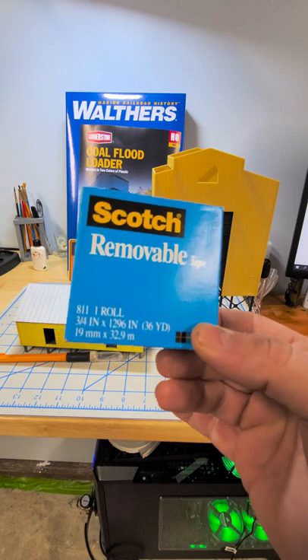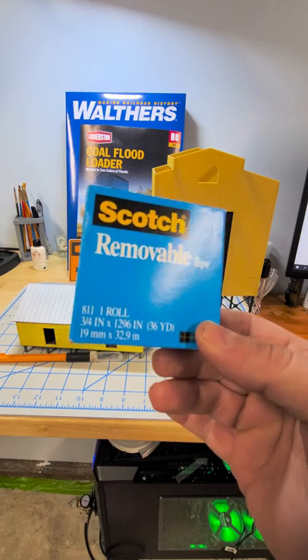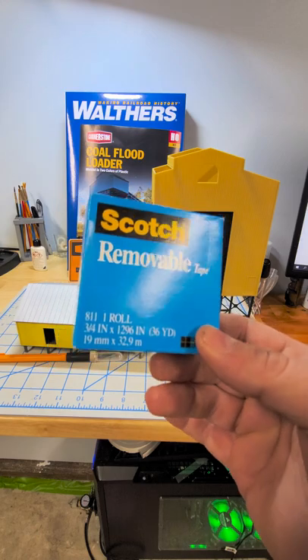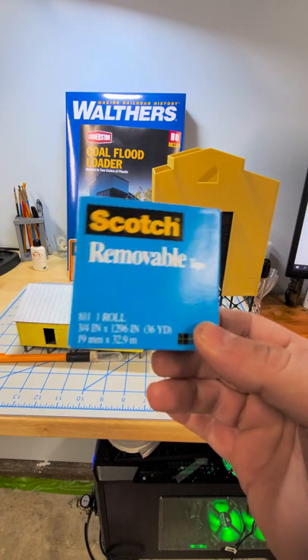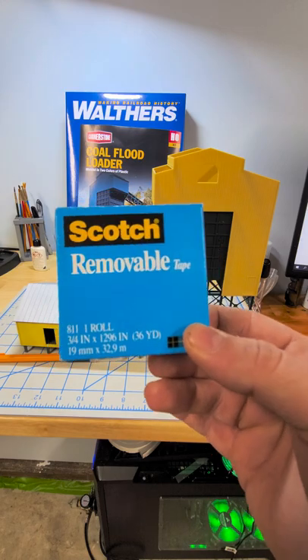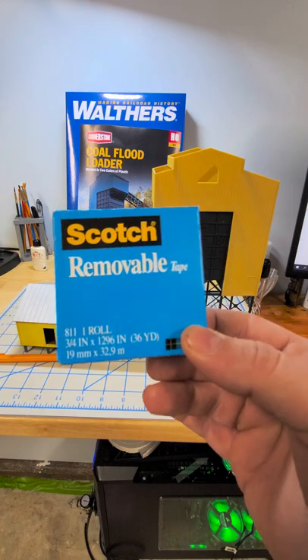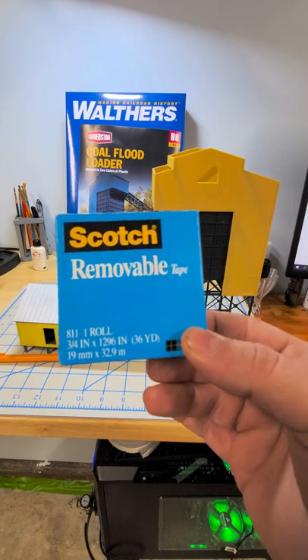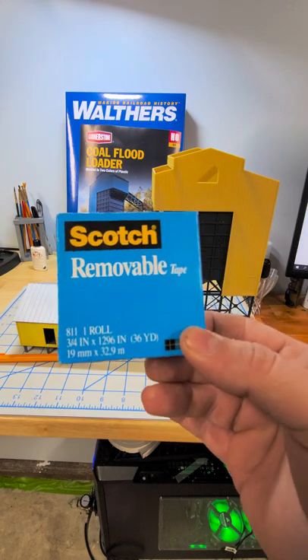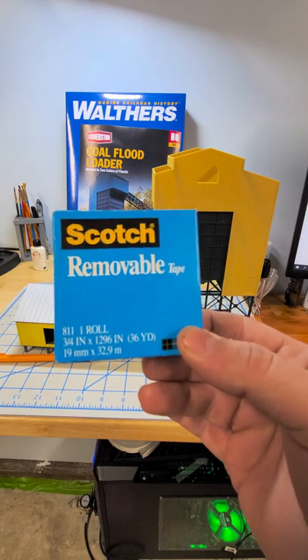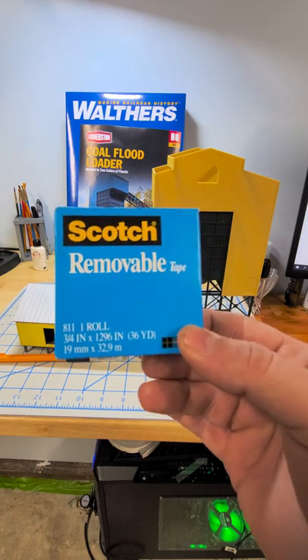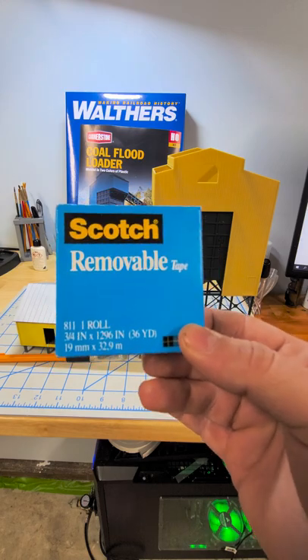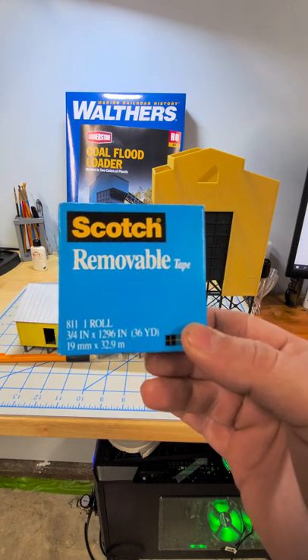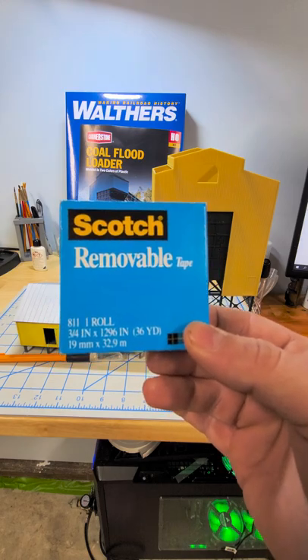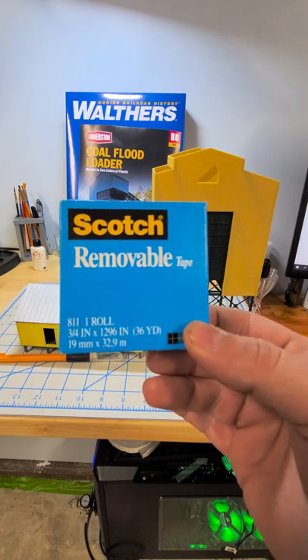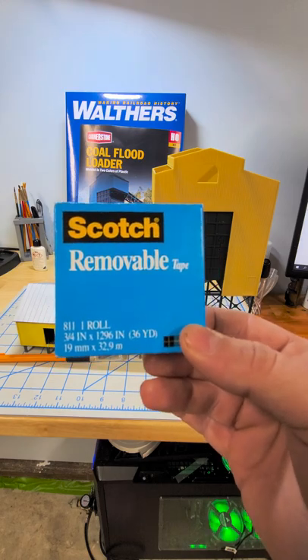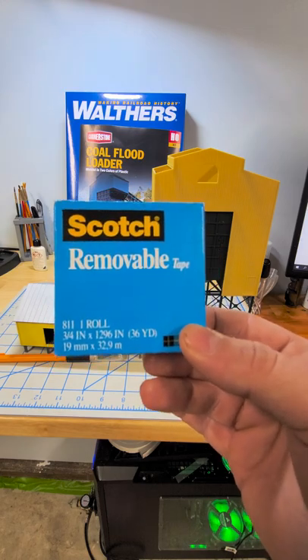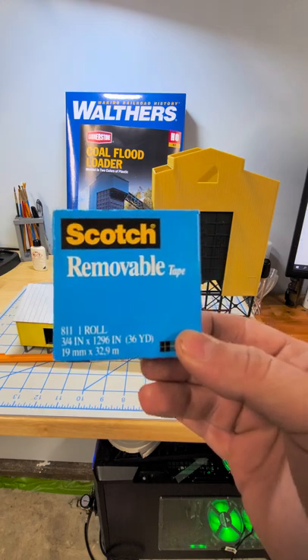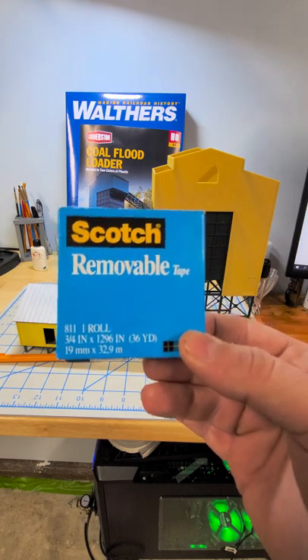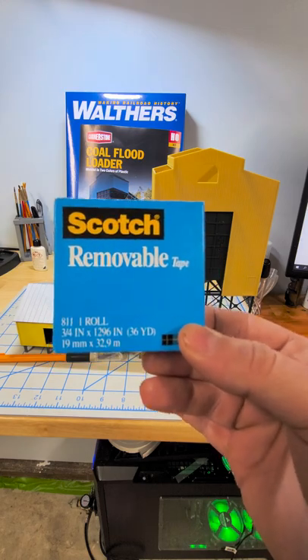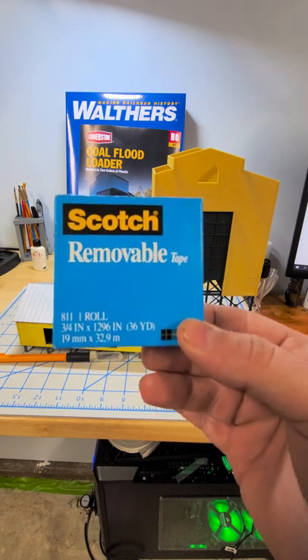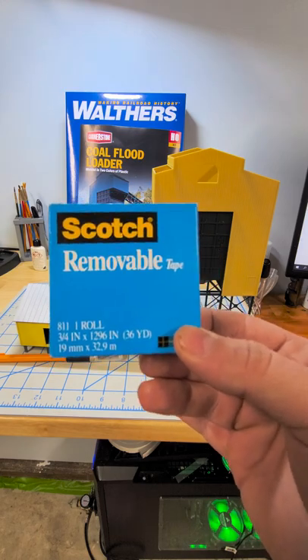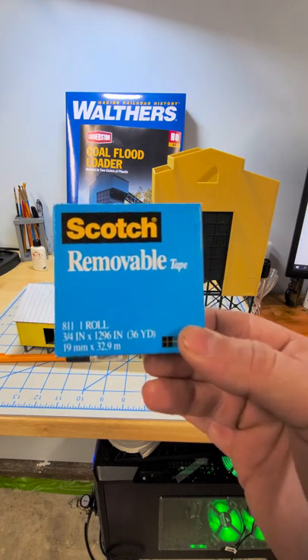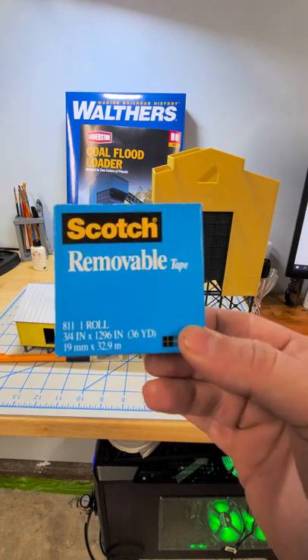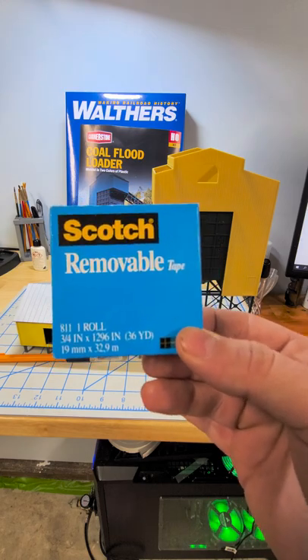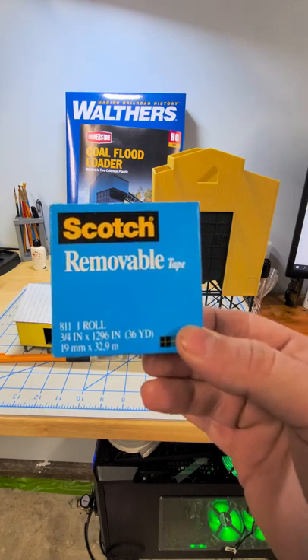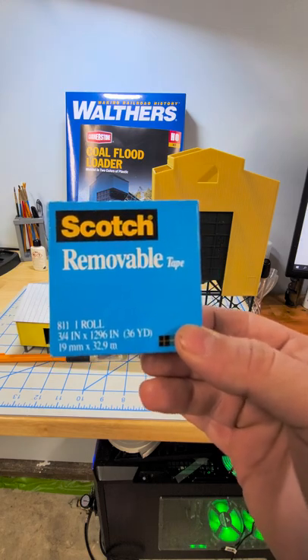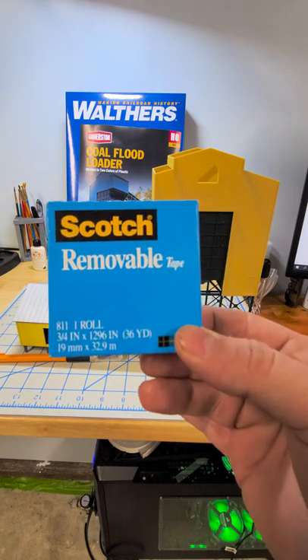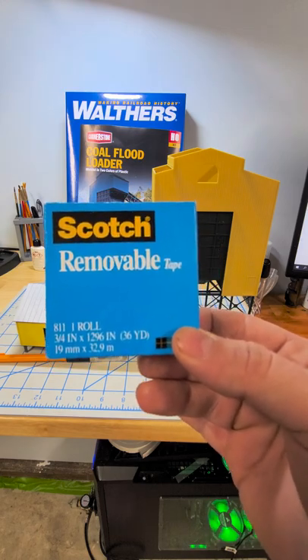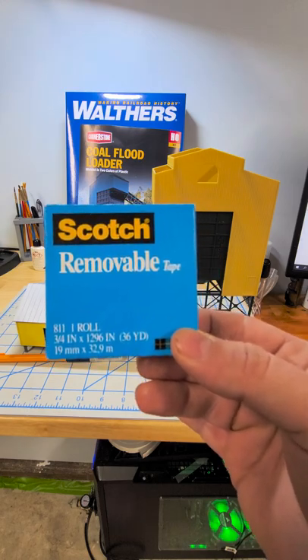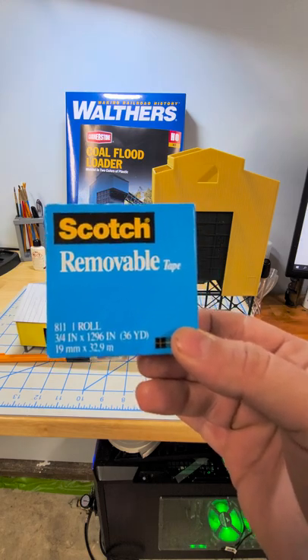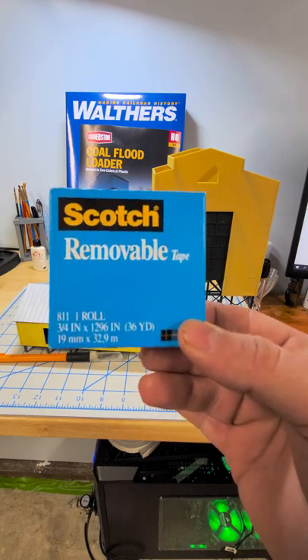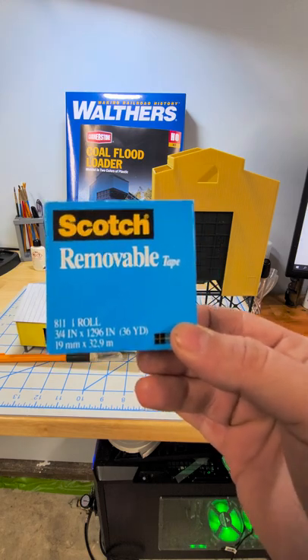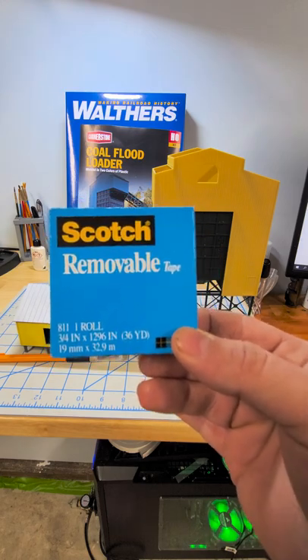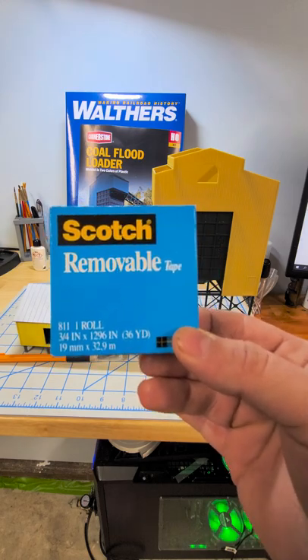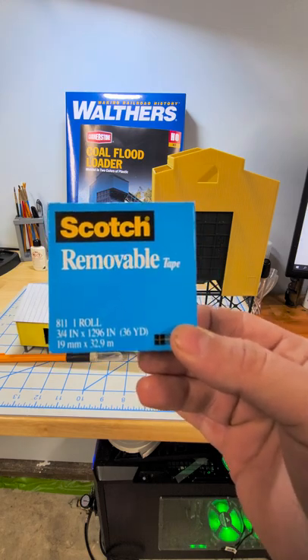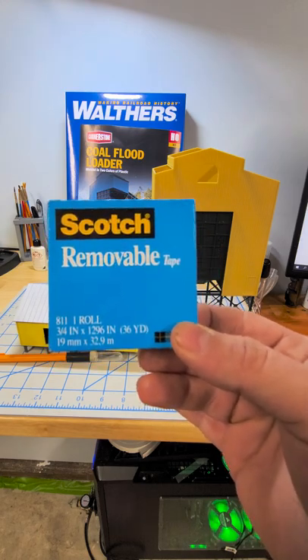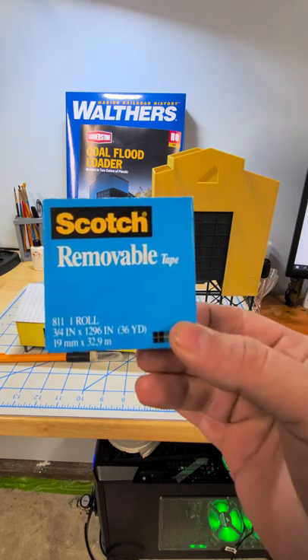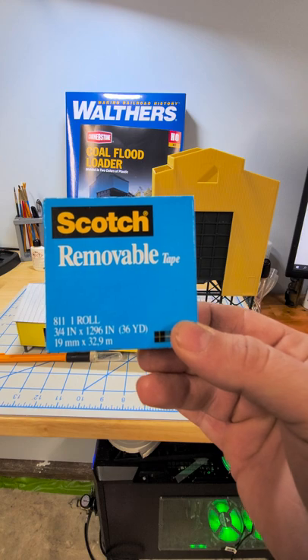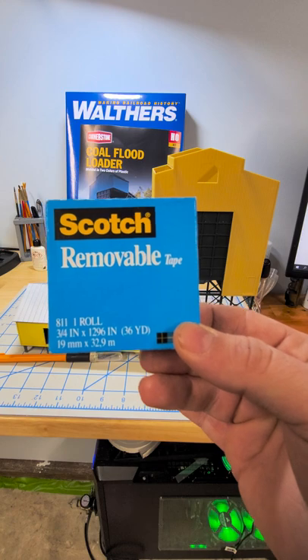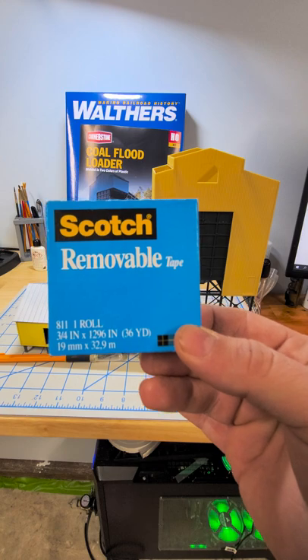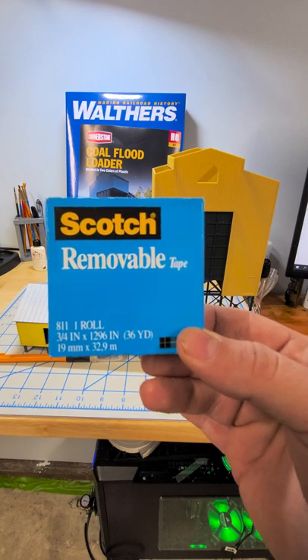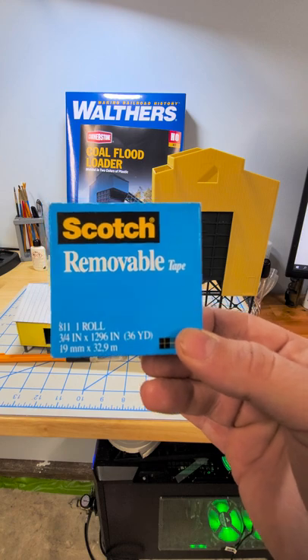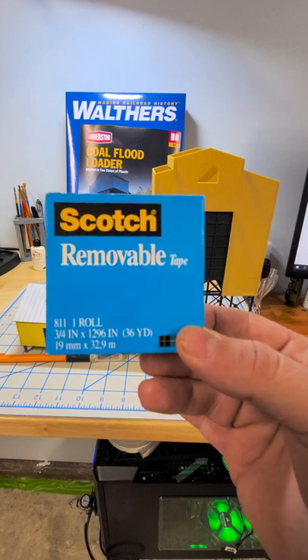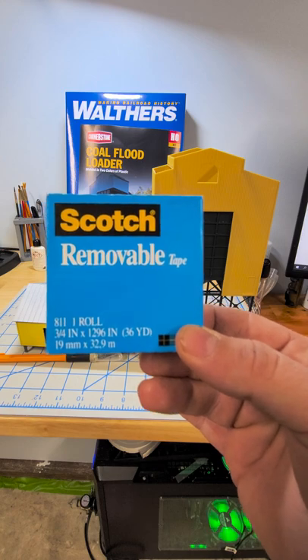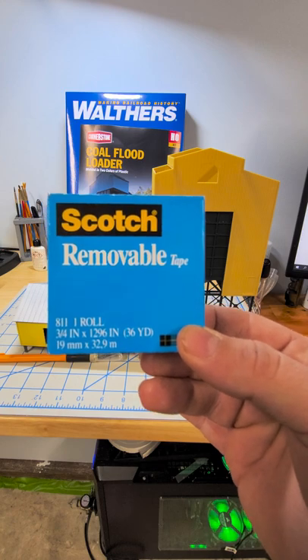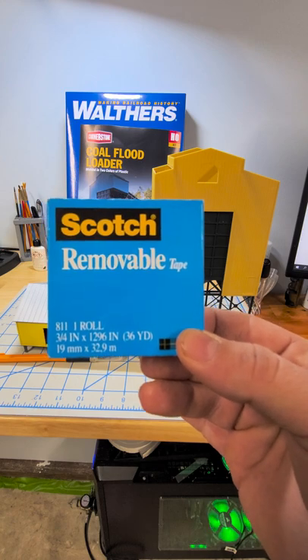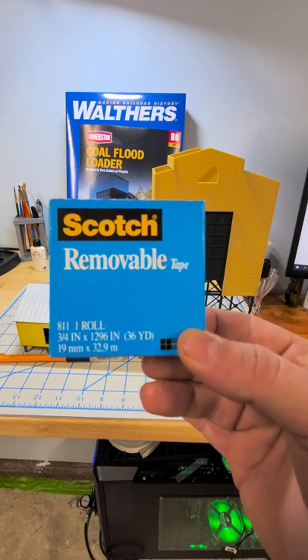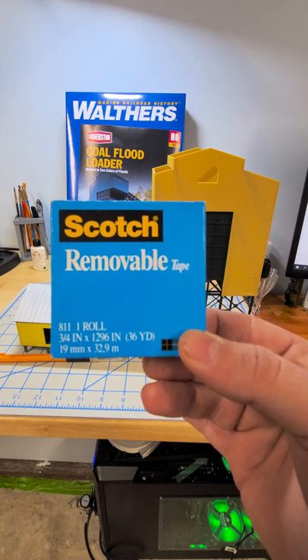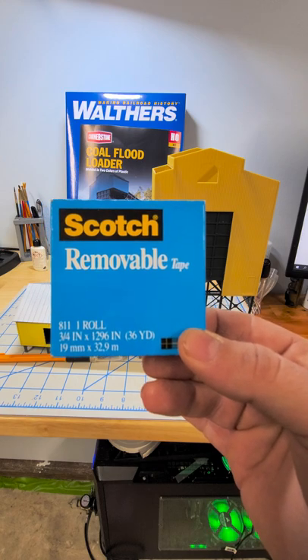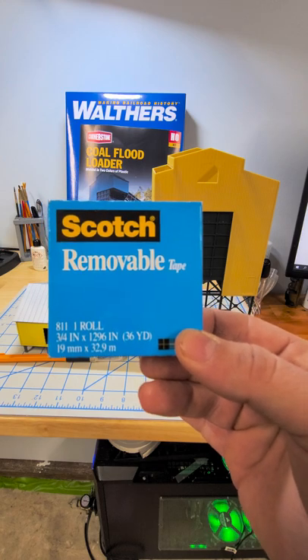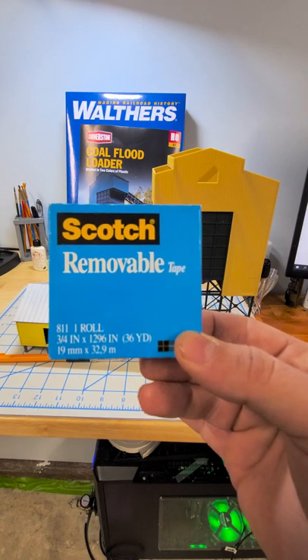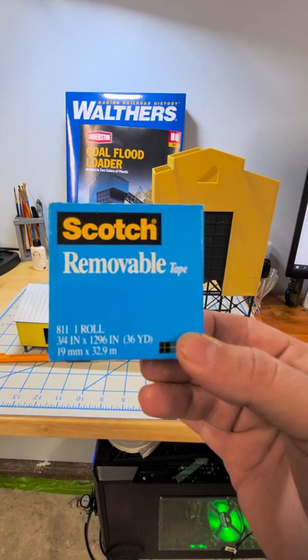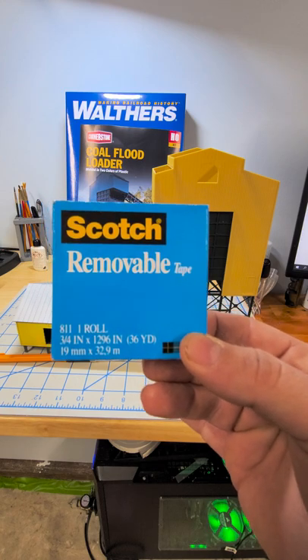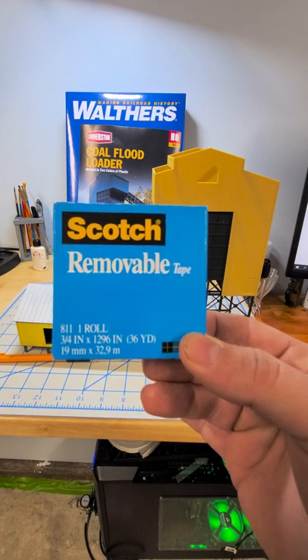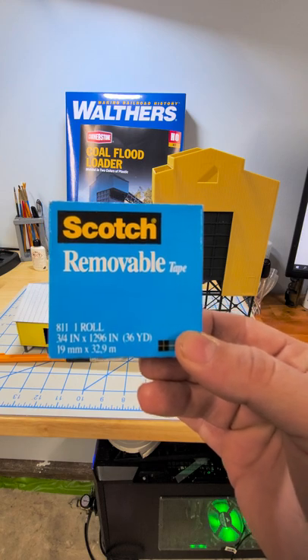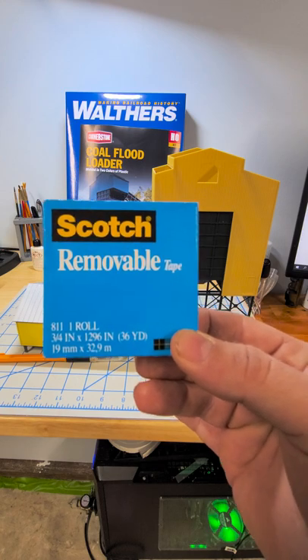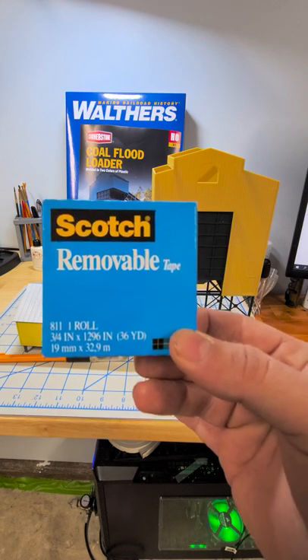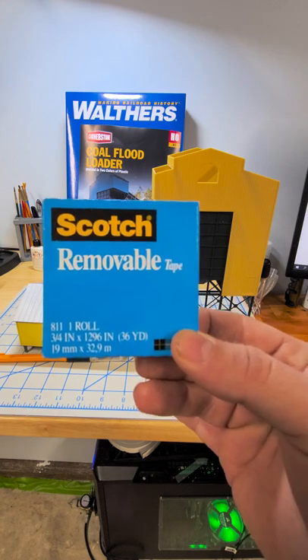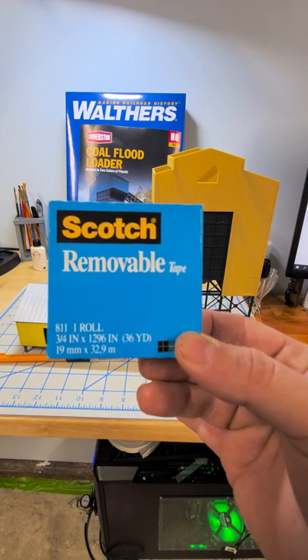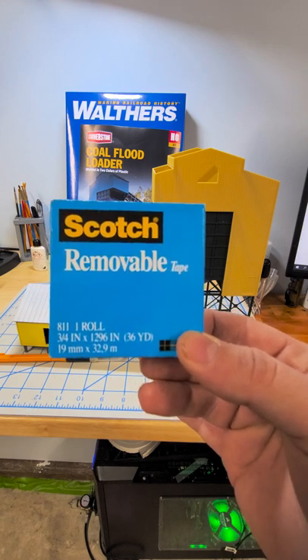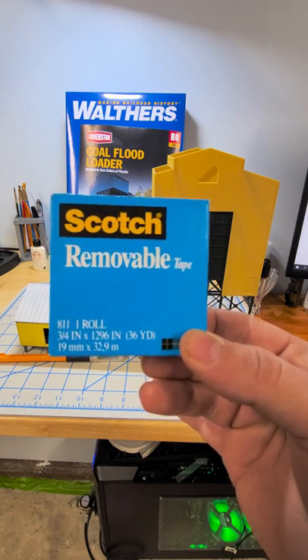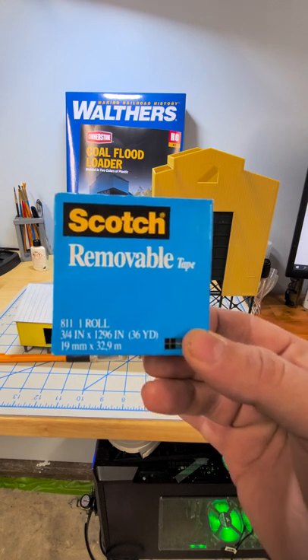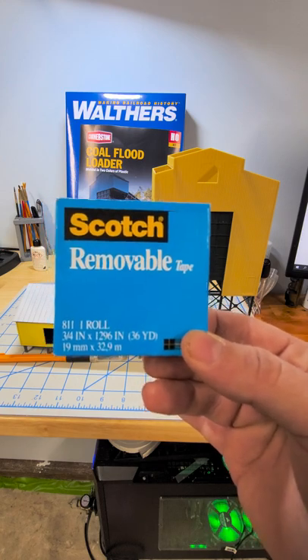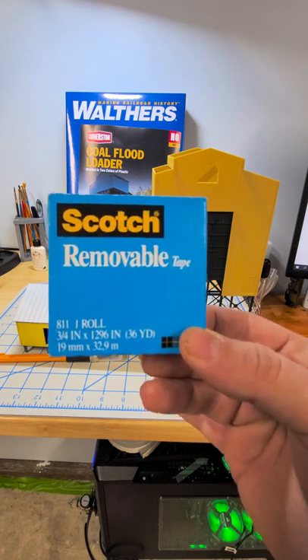Anyways, I figured I'd just give you another tool that you can add to your tool bag for modeling that makes life a little bit easier. Boulder Creek Yard out.